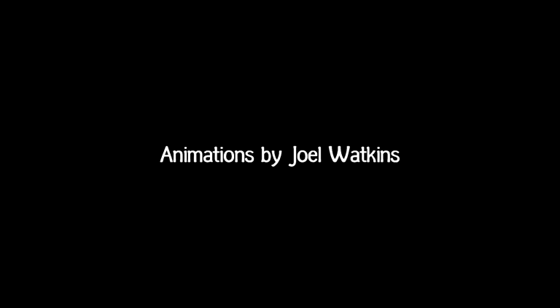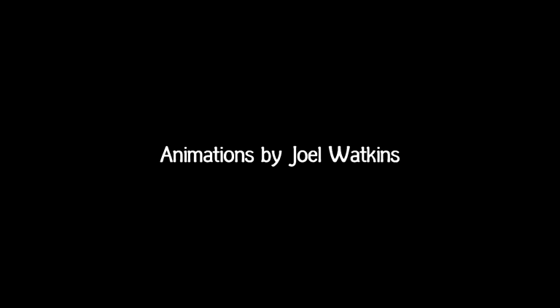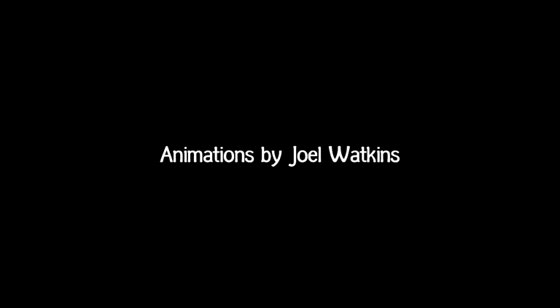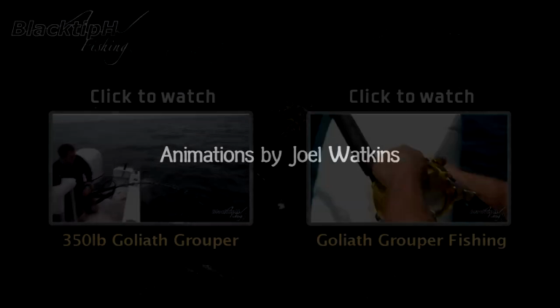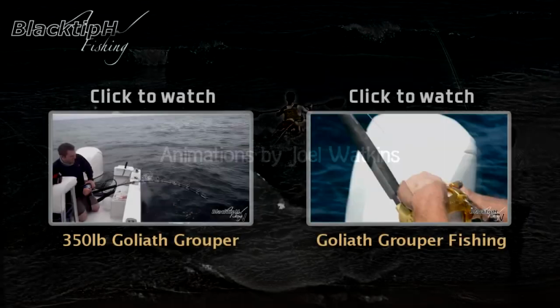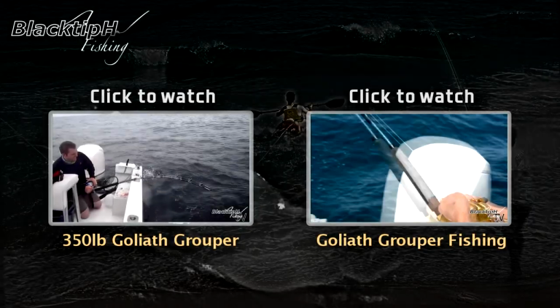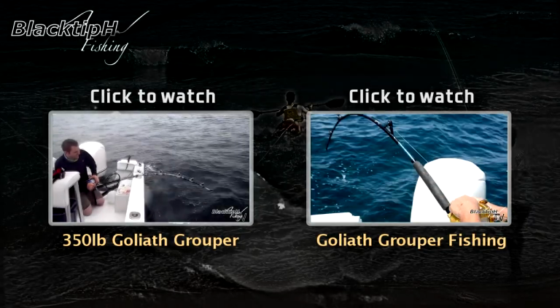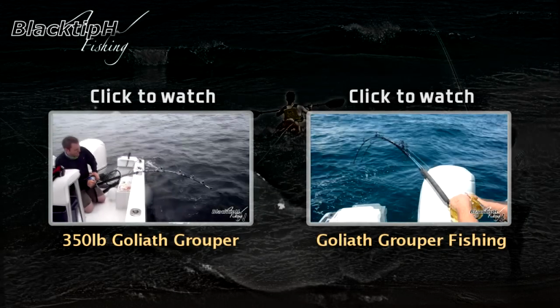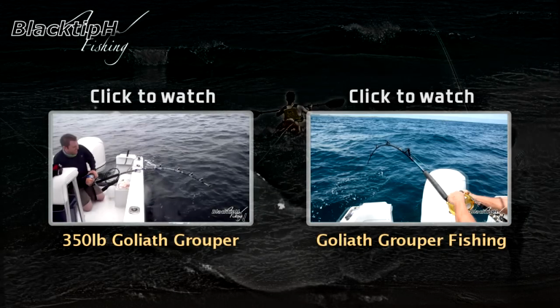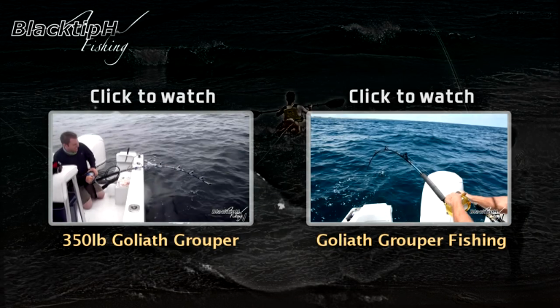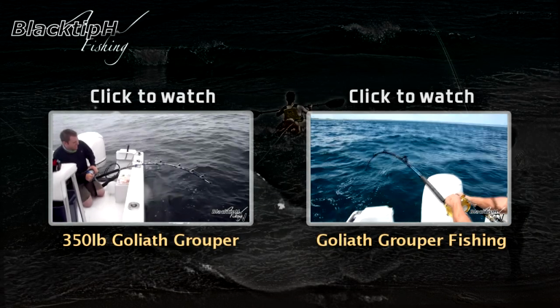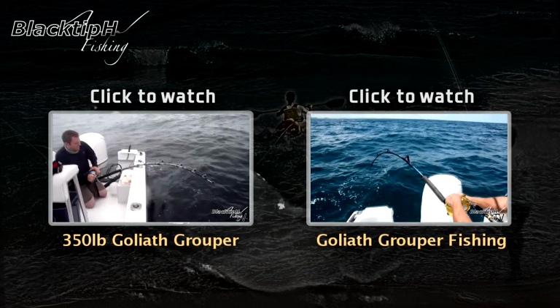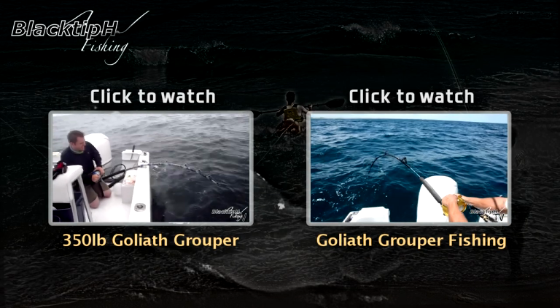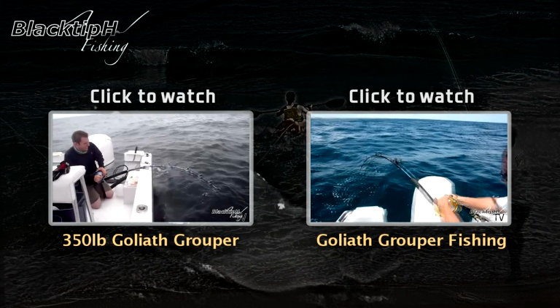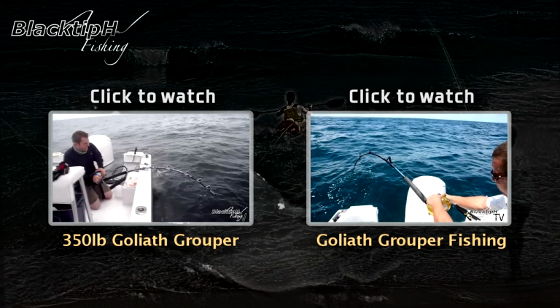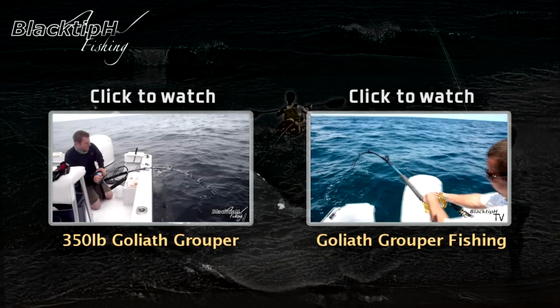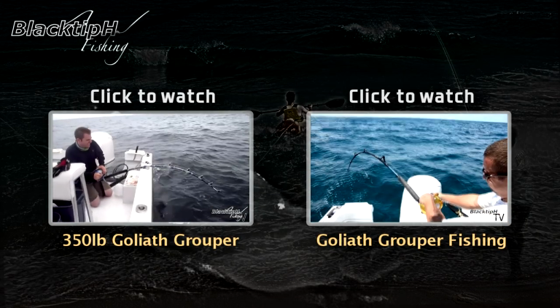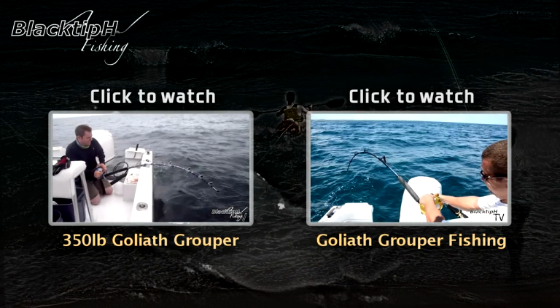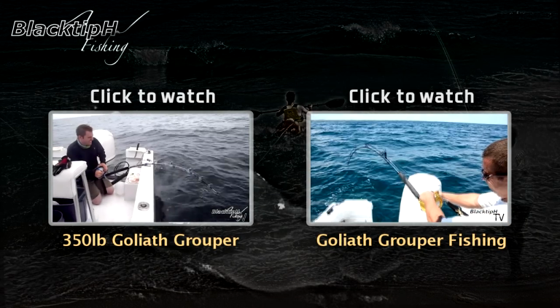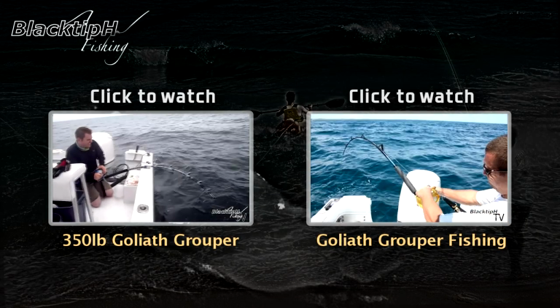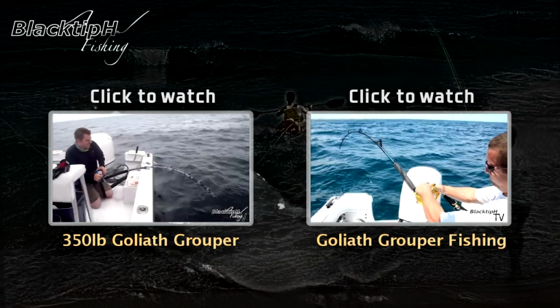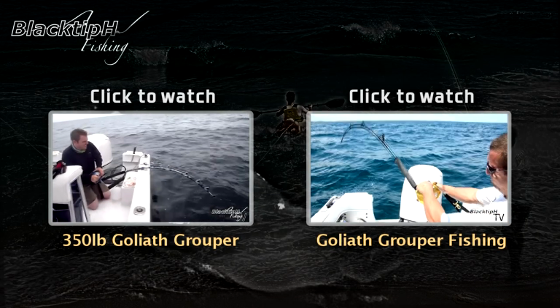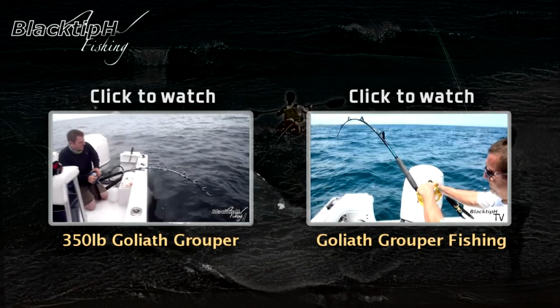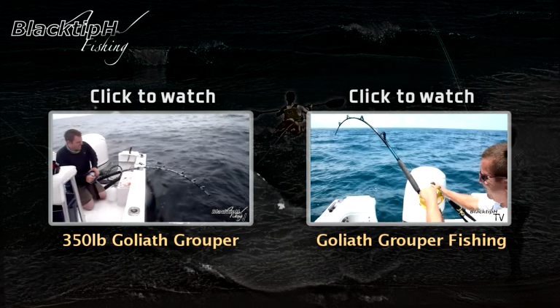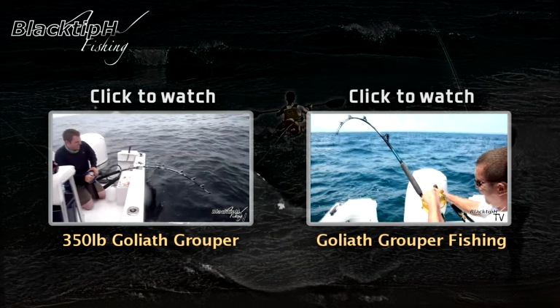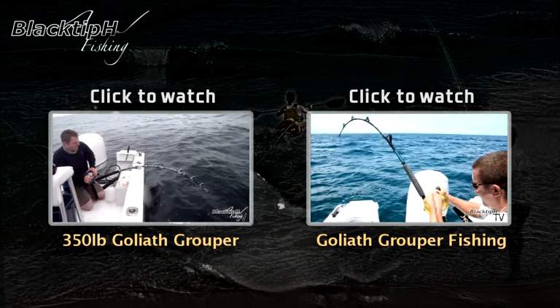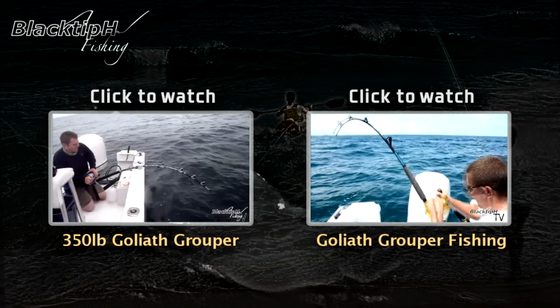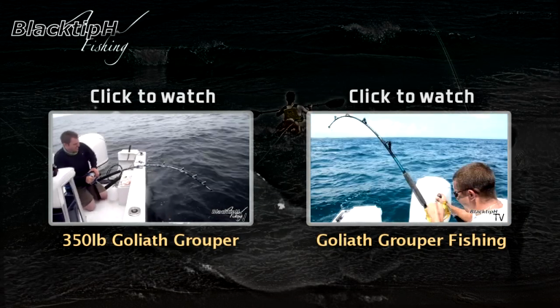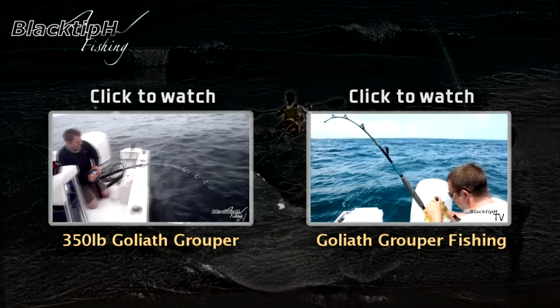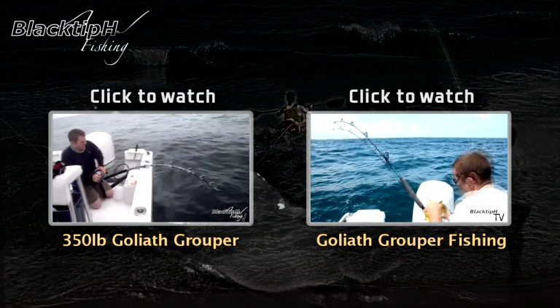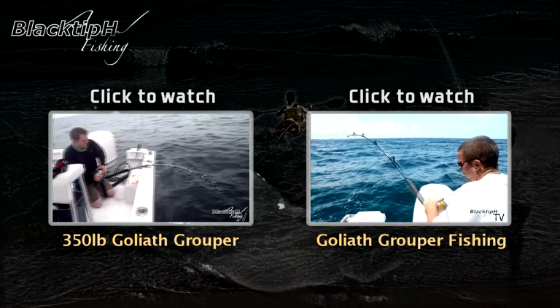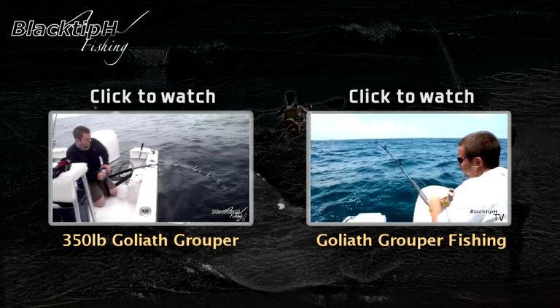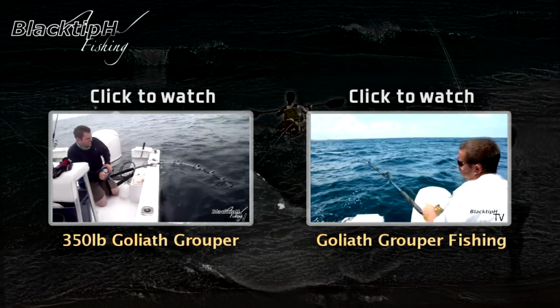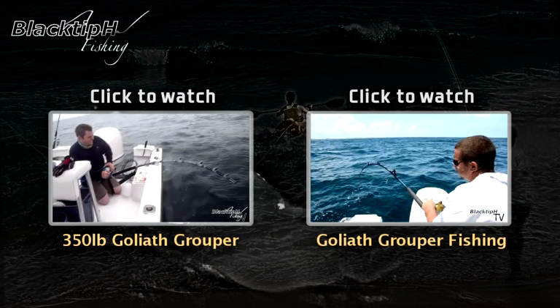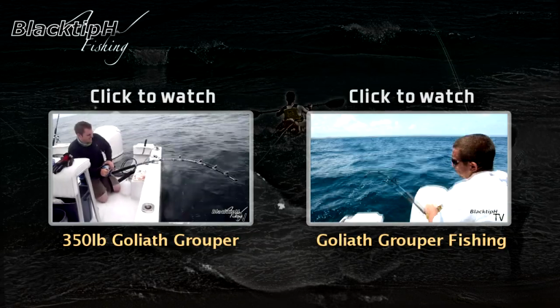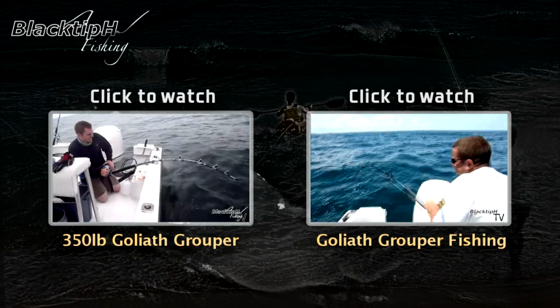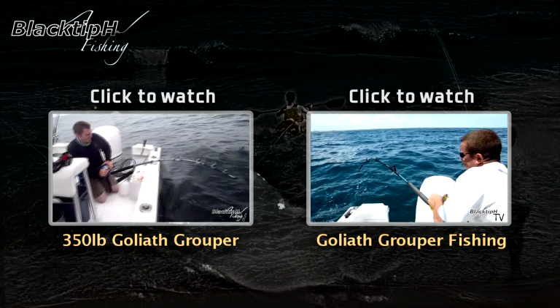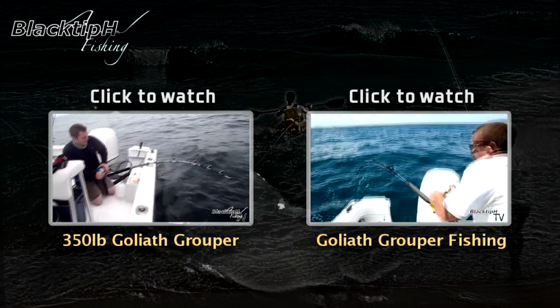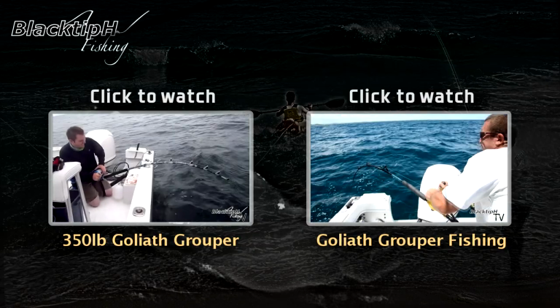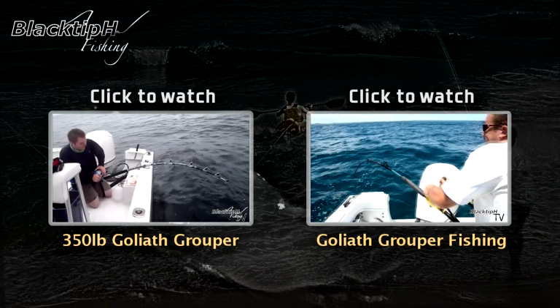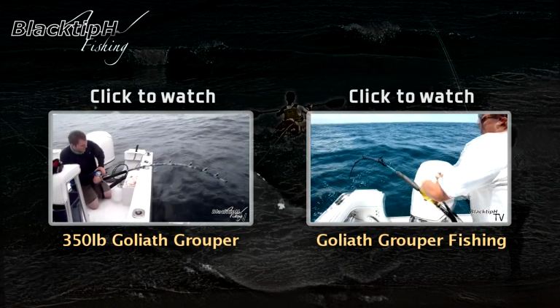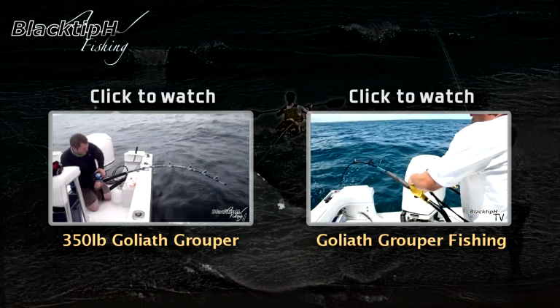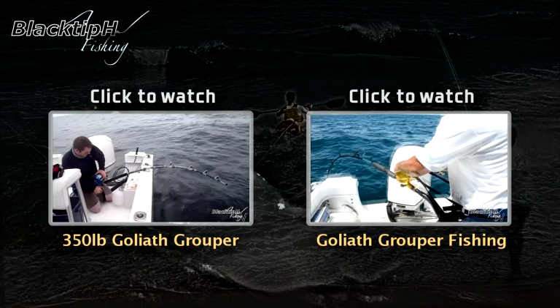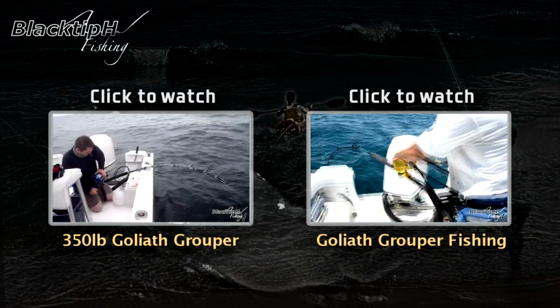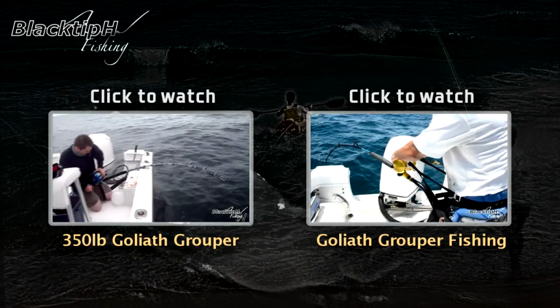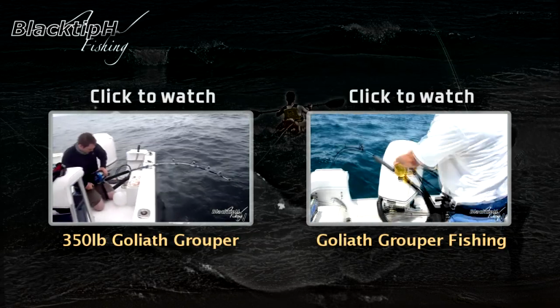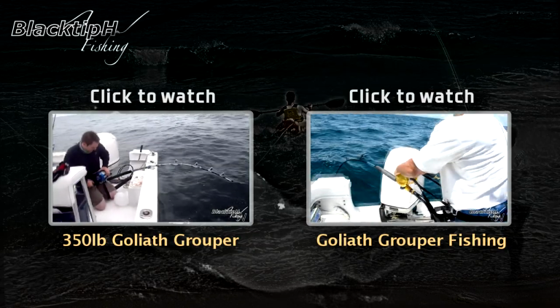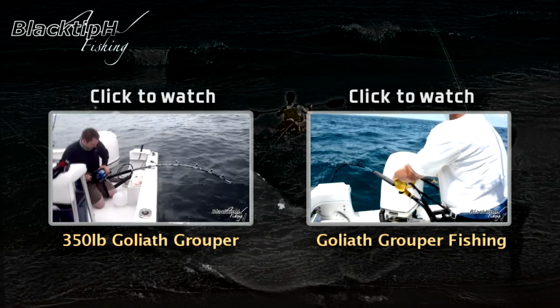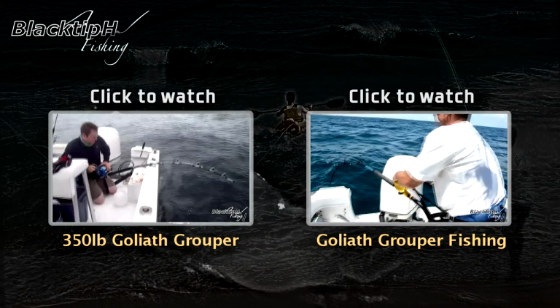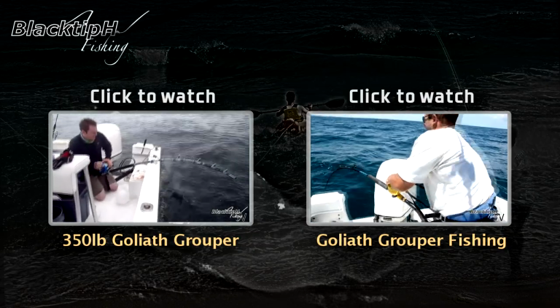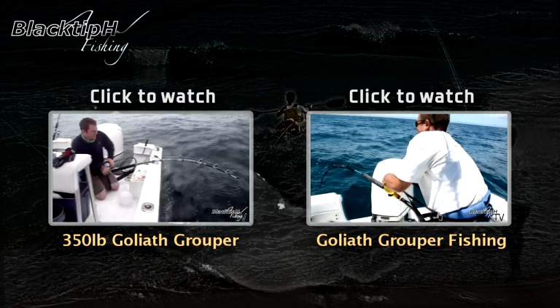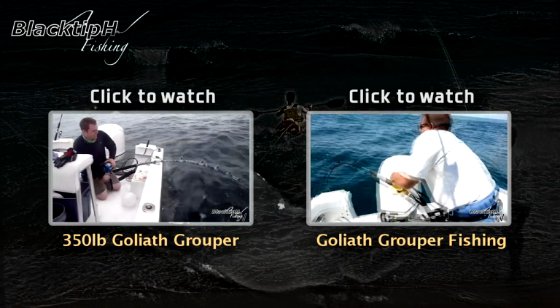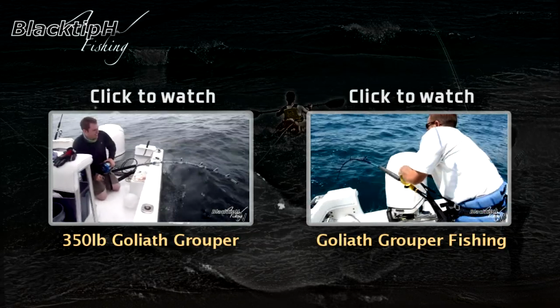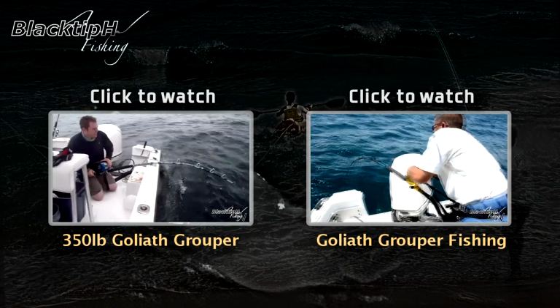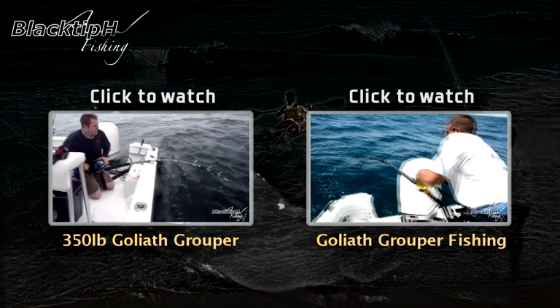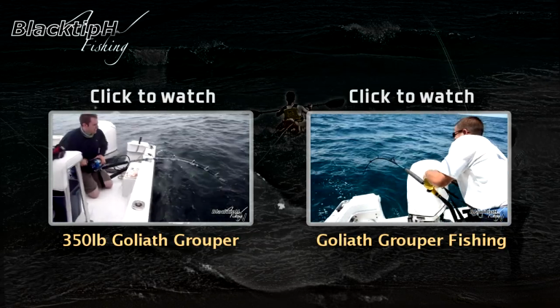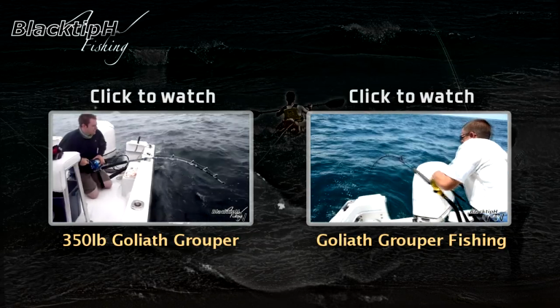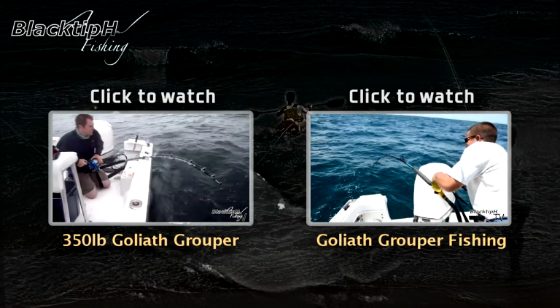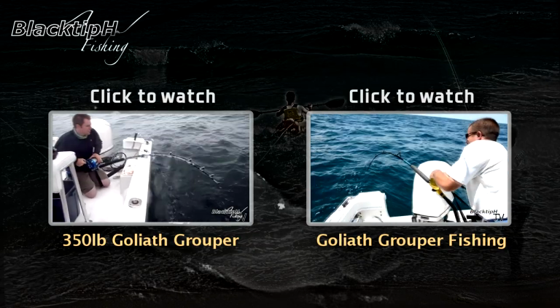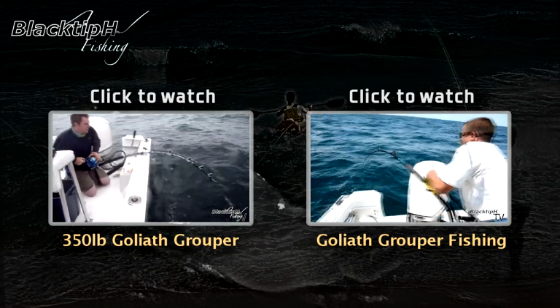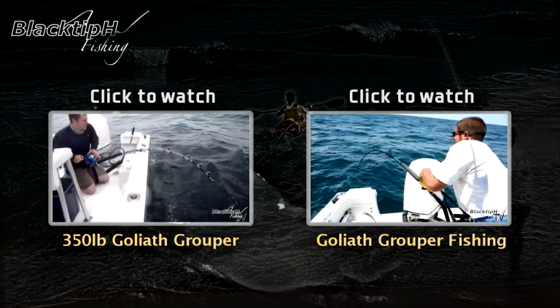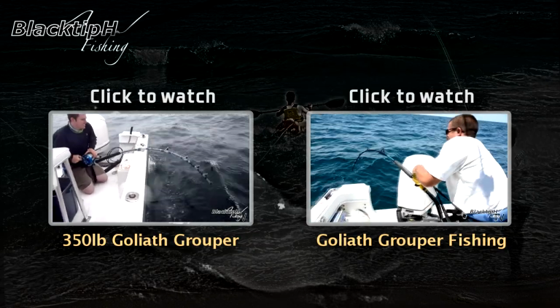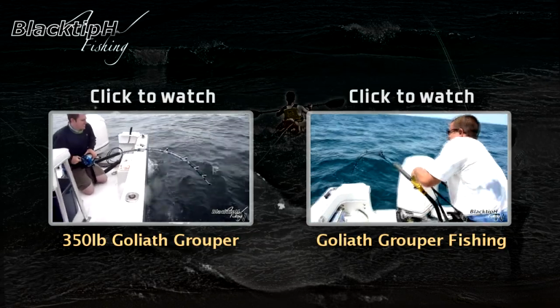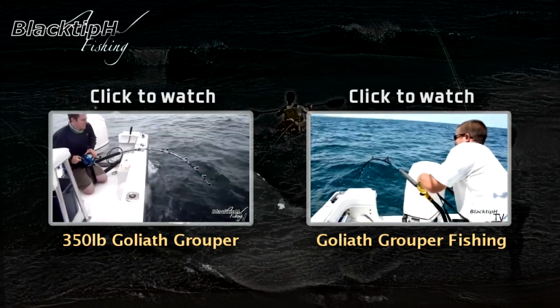To see more intense fishing action, click on one of these videos. Thanks for watching and we will see you next time.